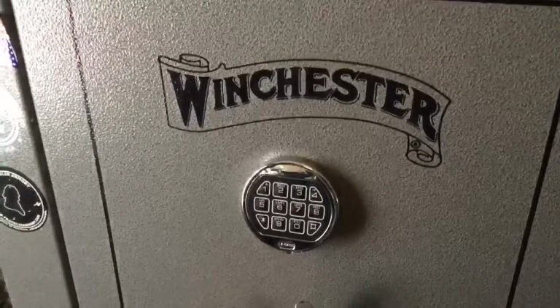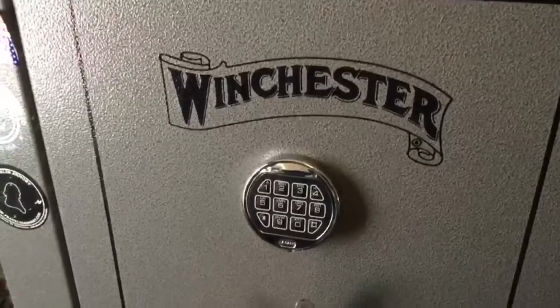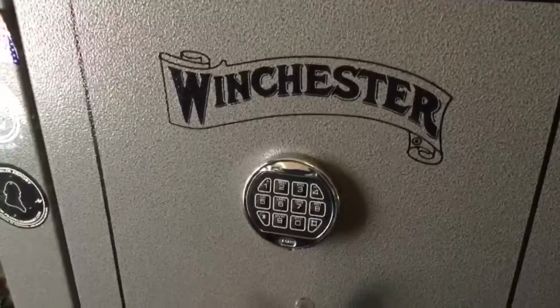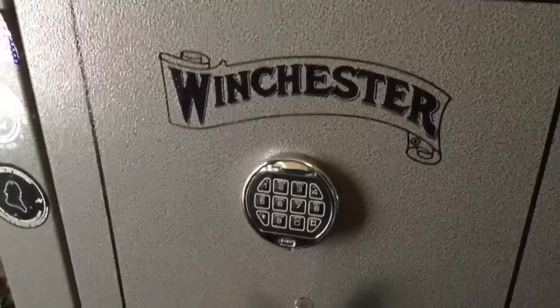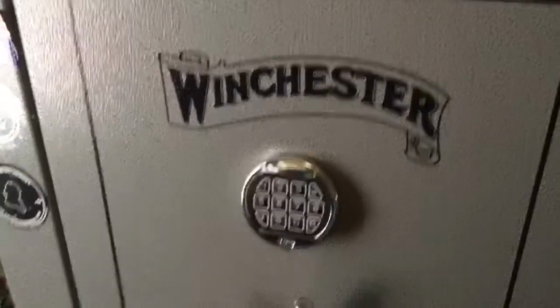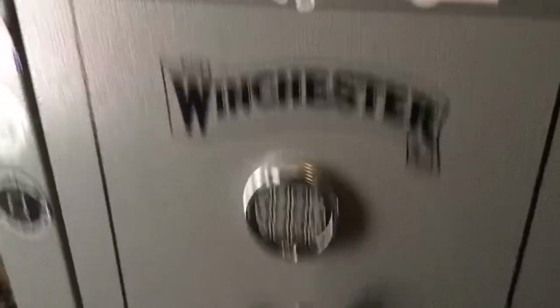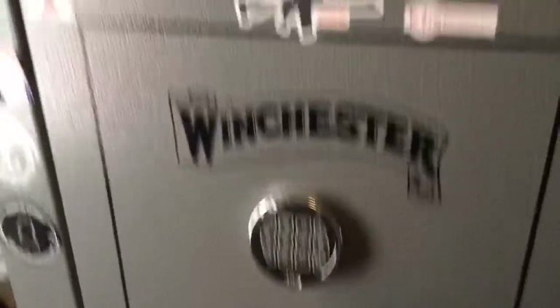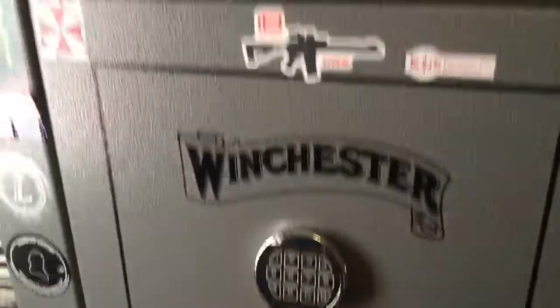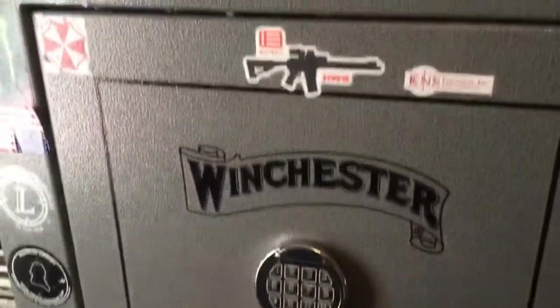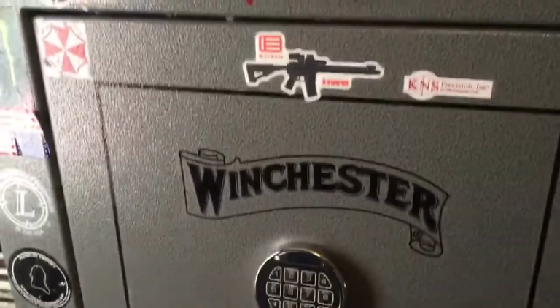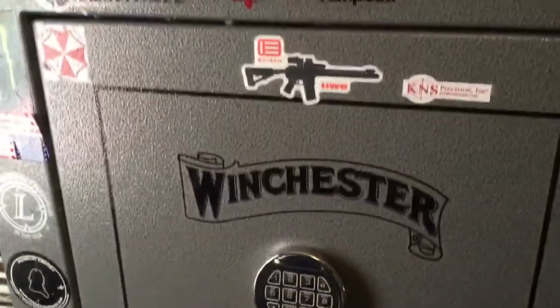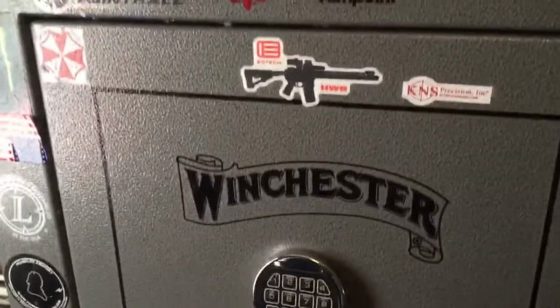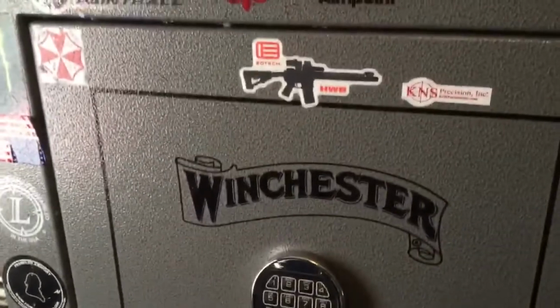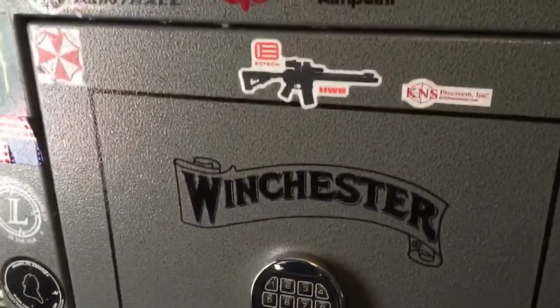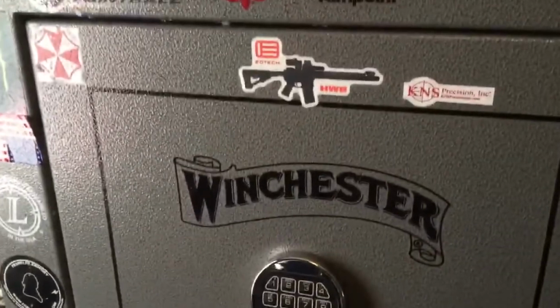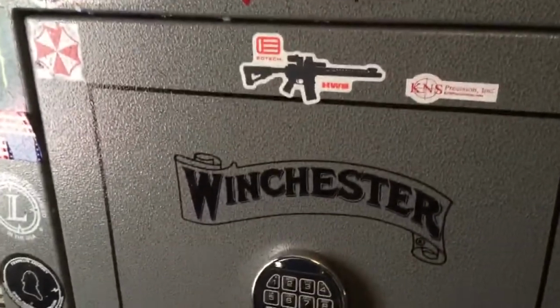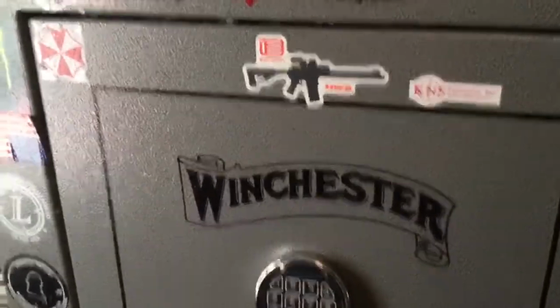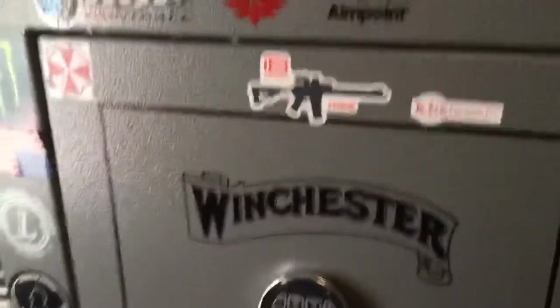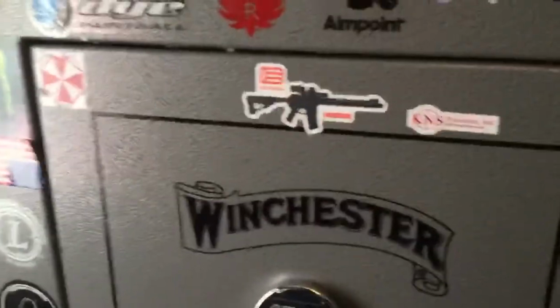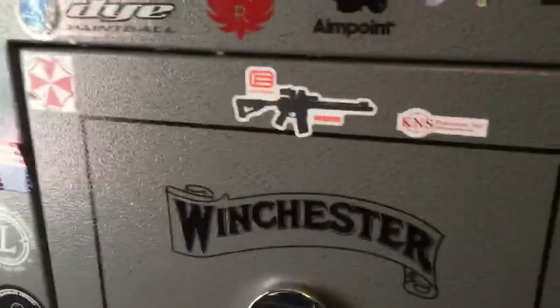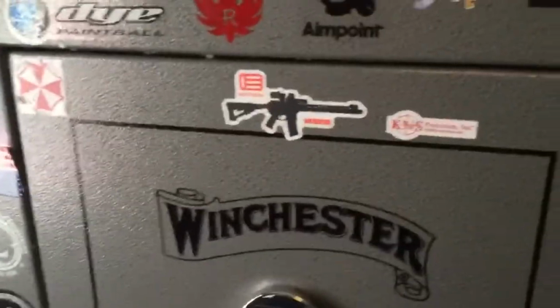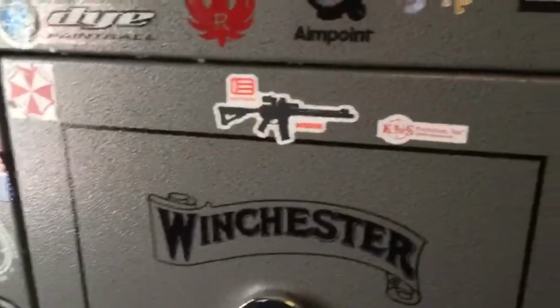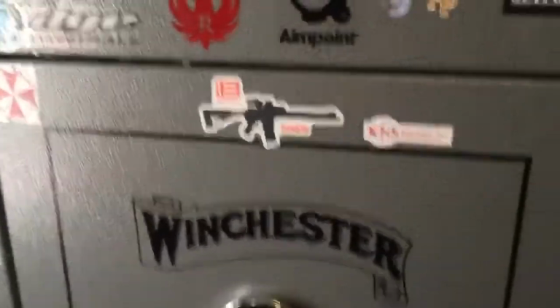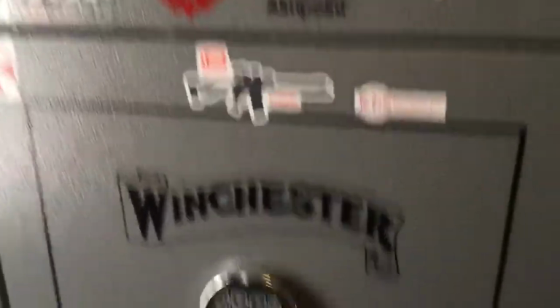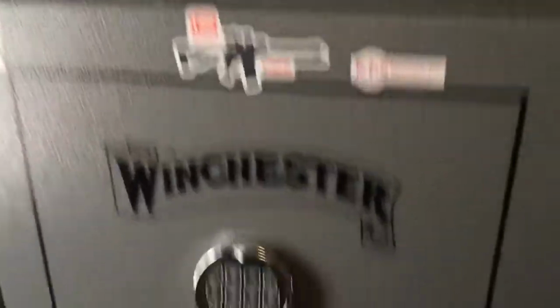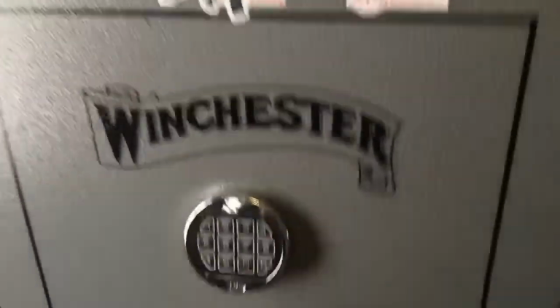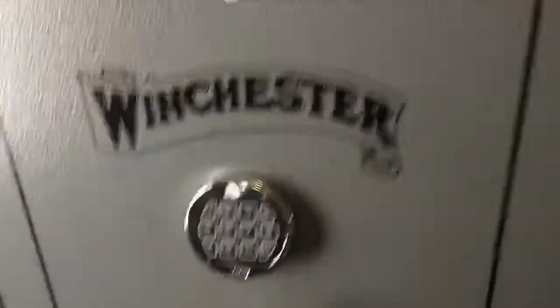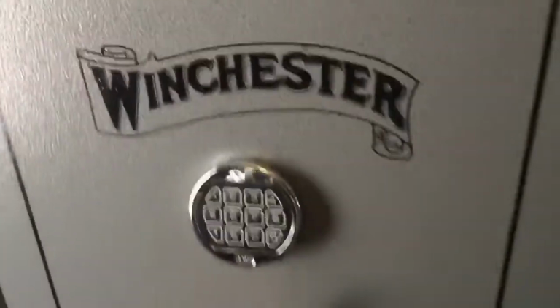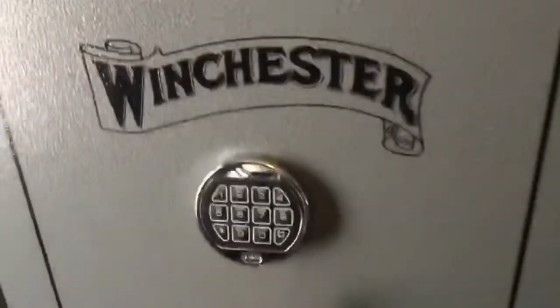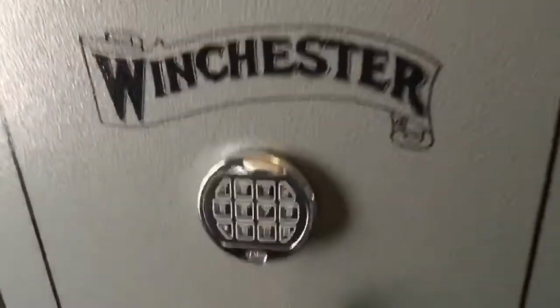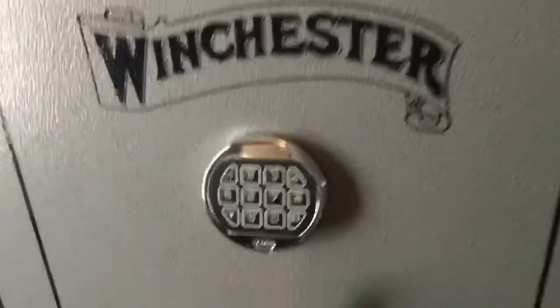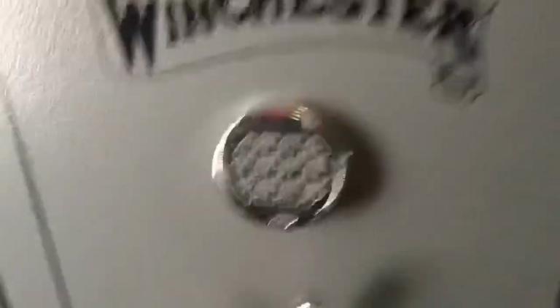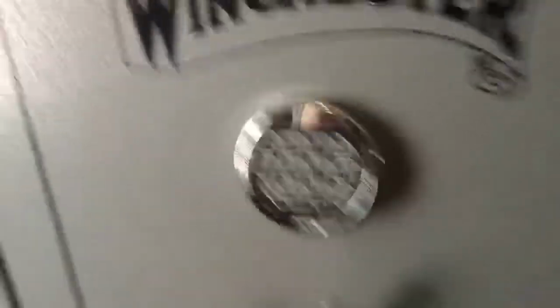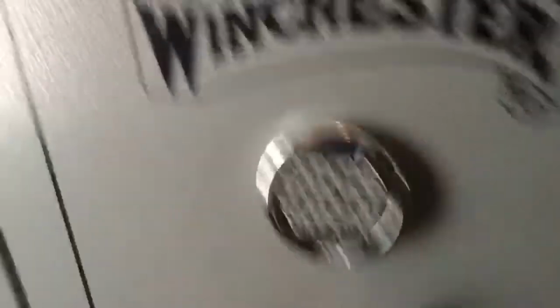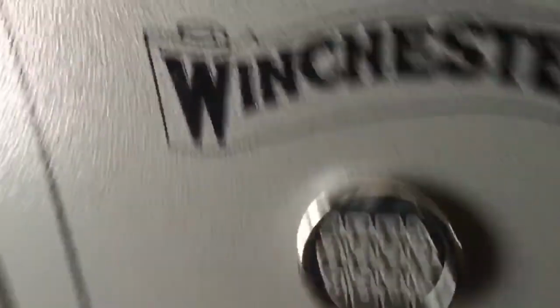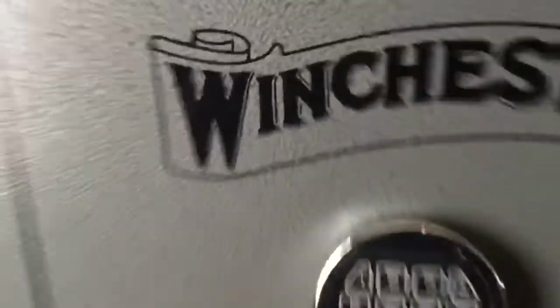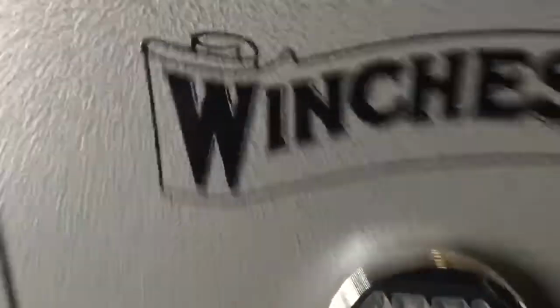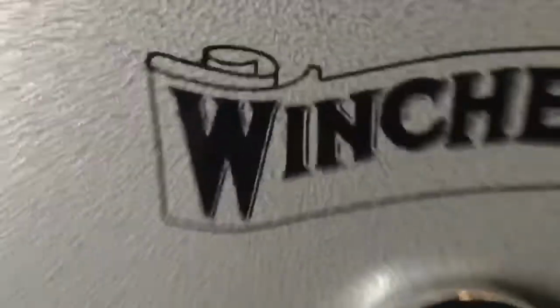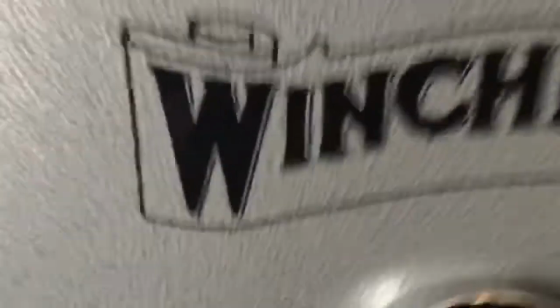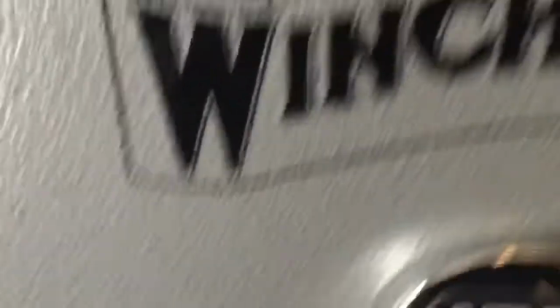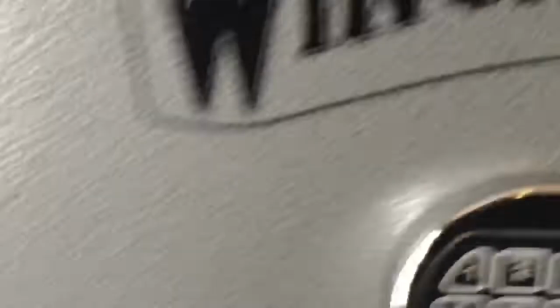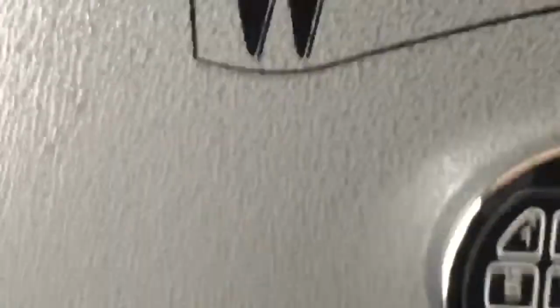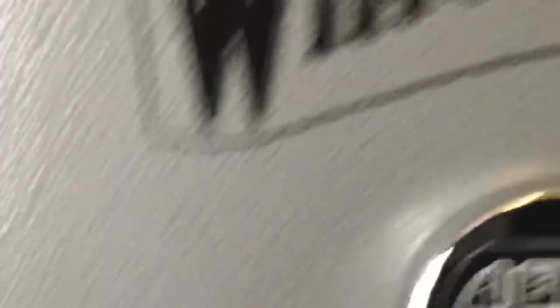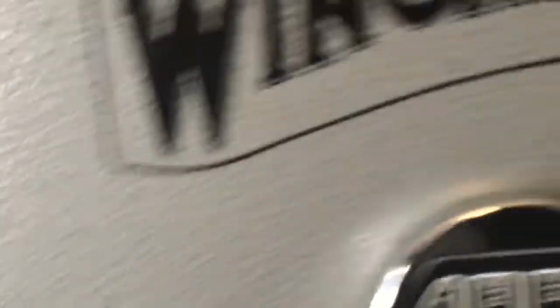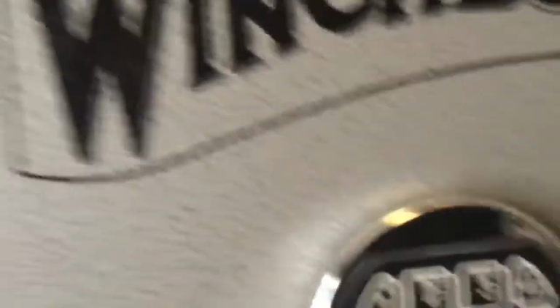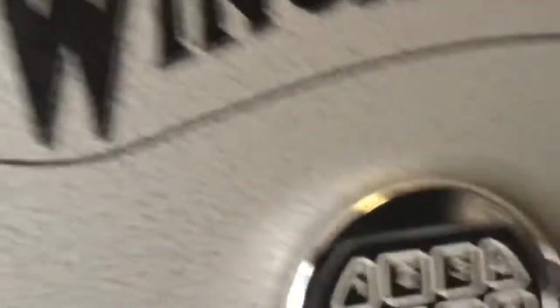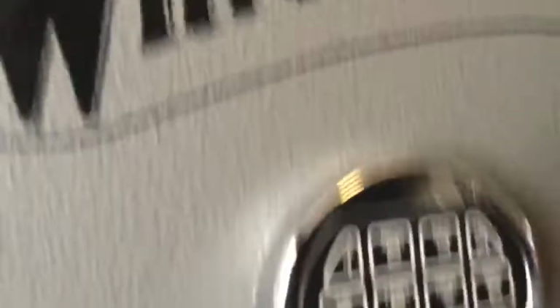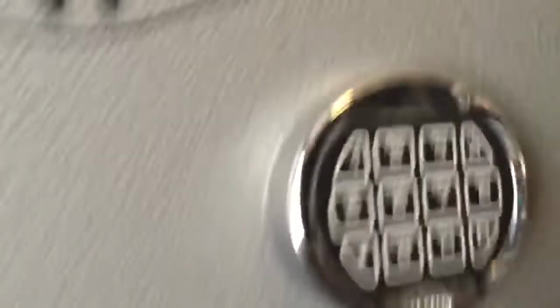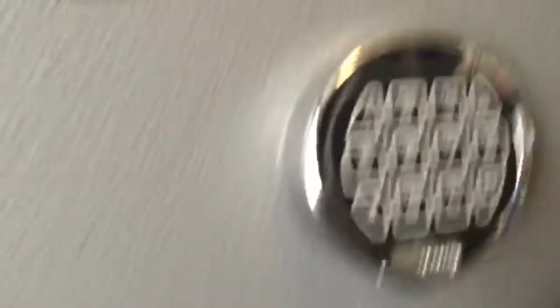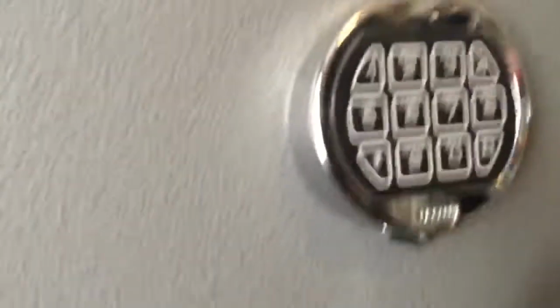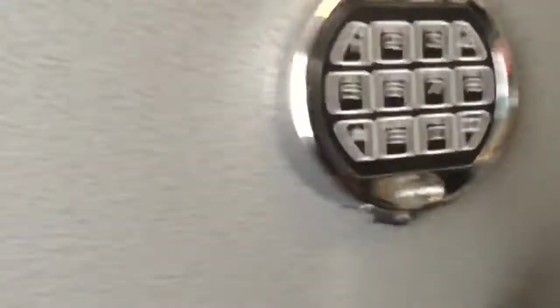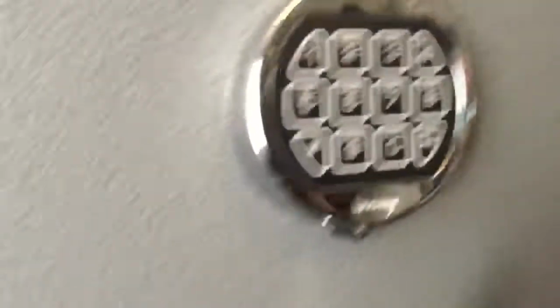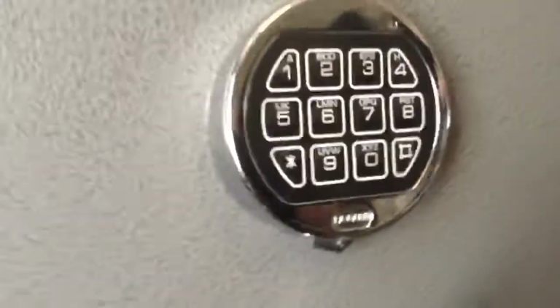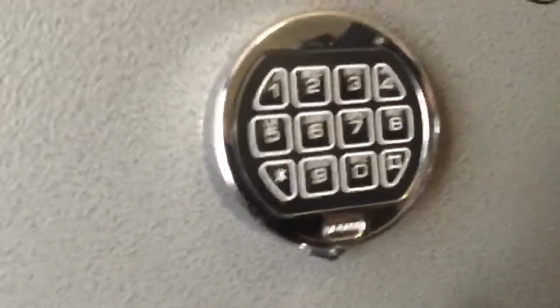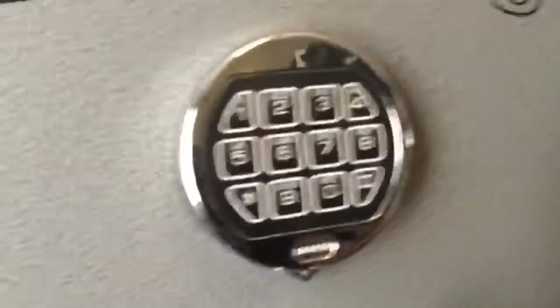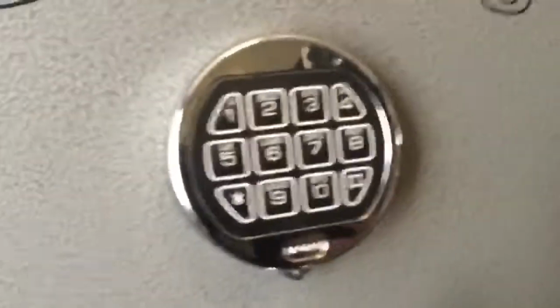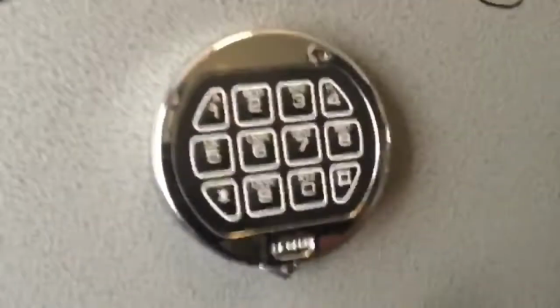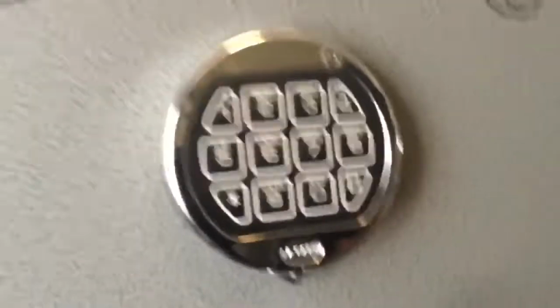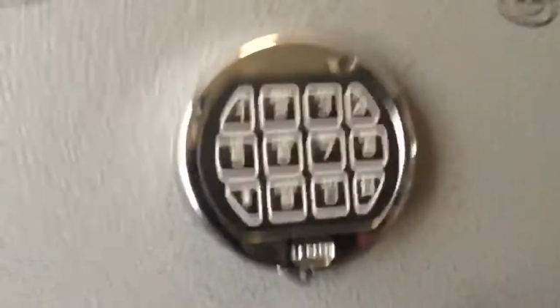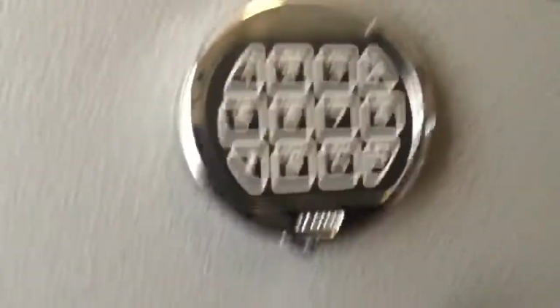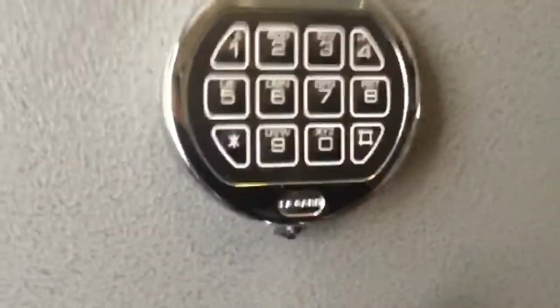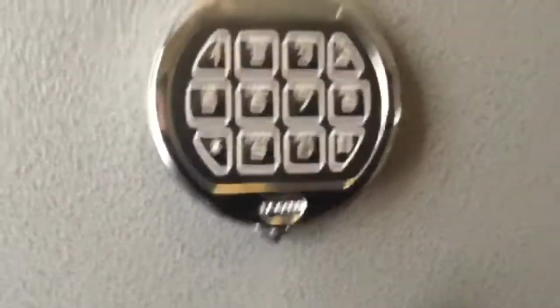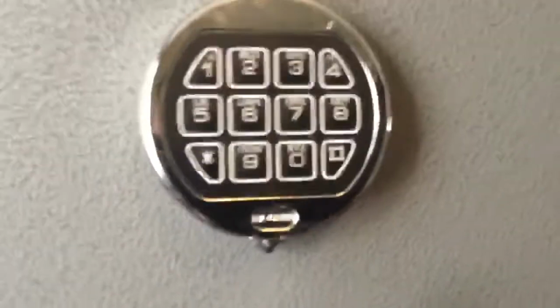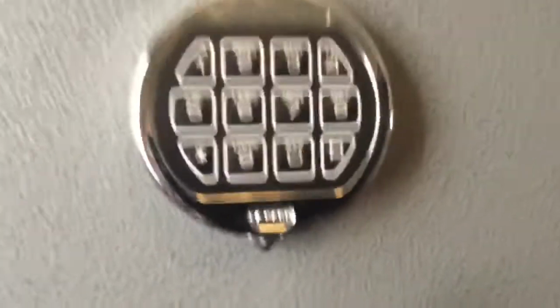I am doing a video on the Winchester safe. The keypads seem to go out on them, and I'm going to have mine replaced today.